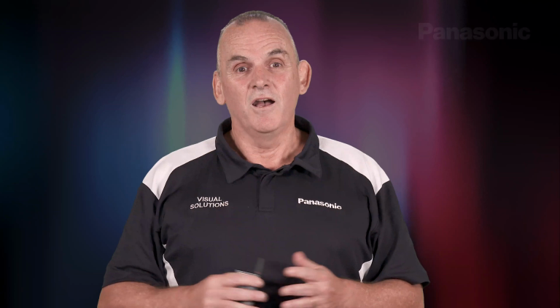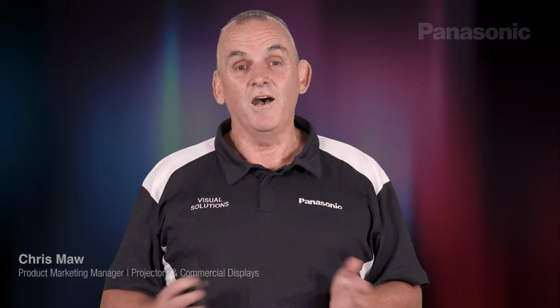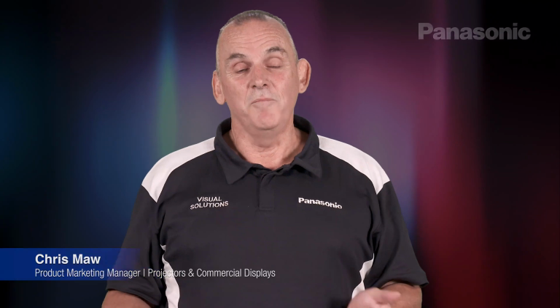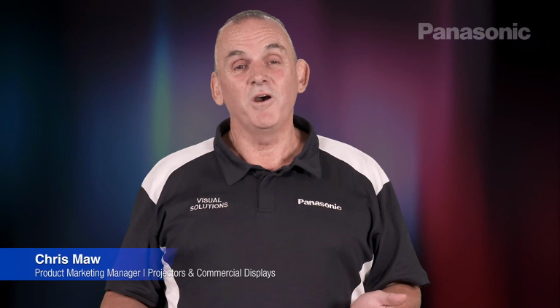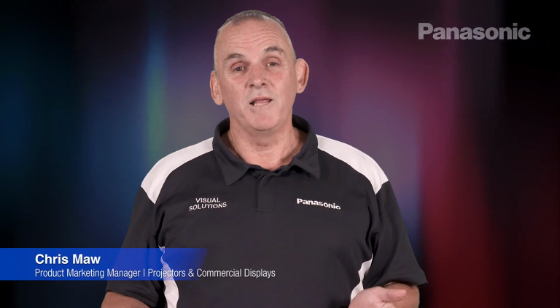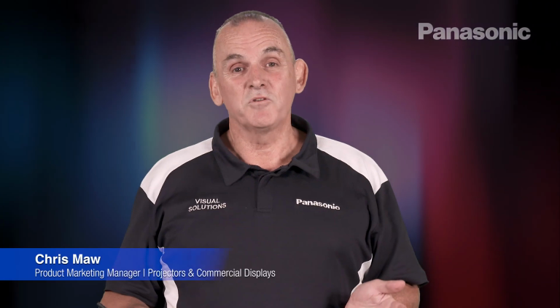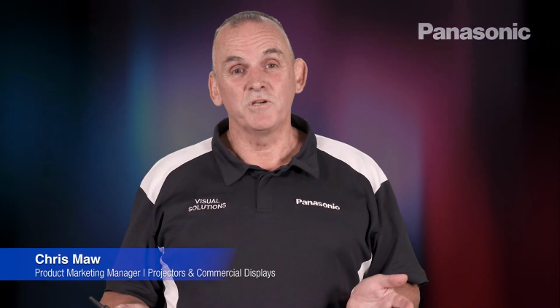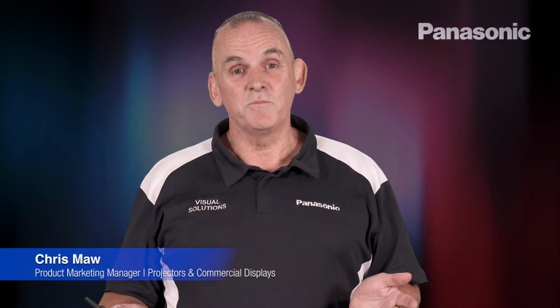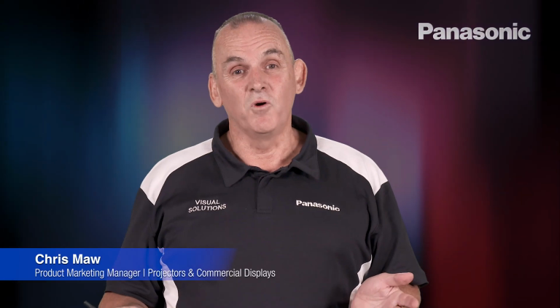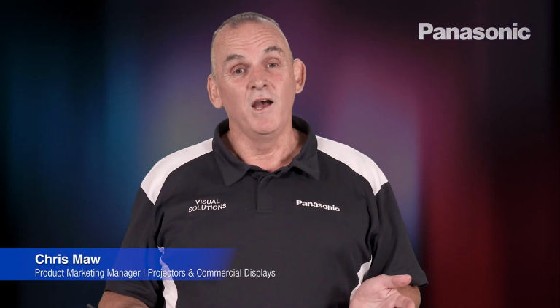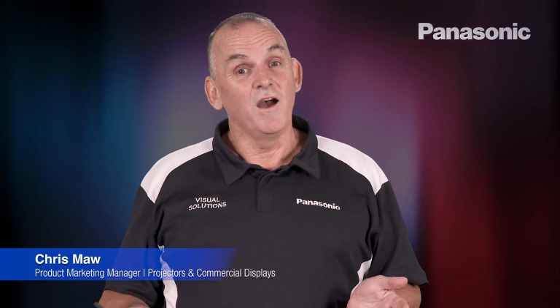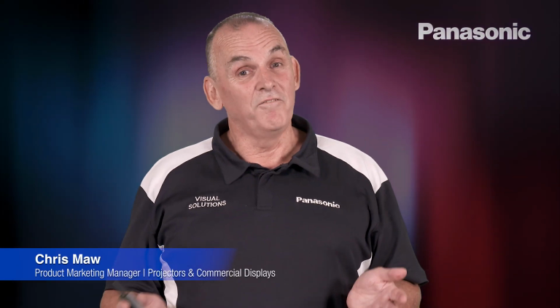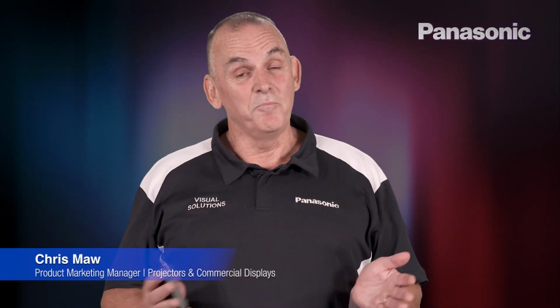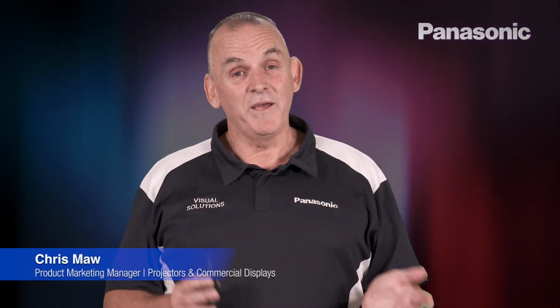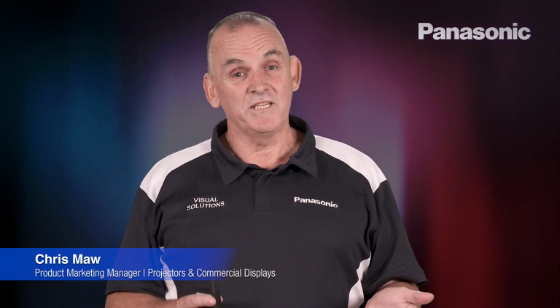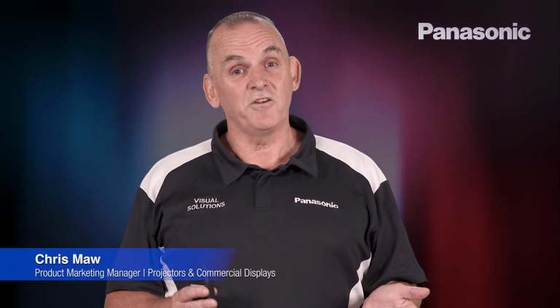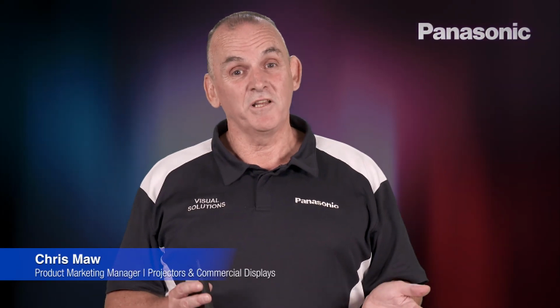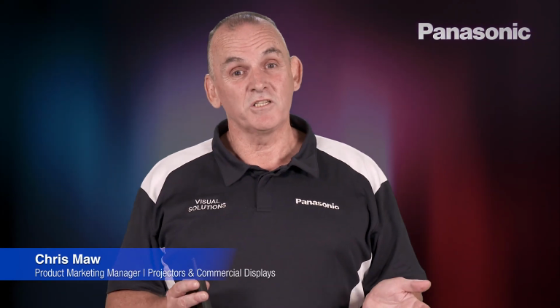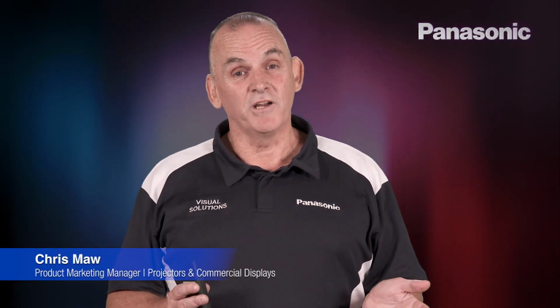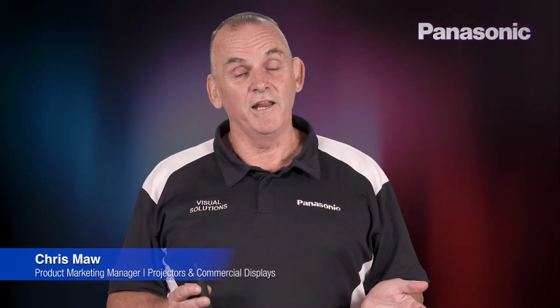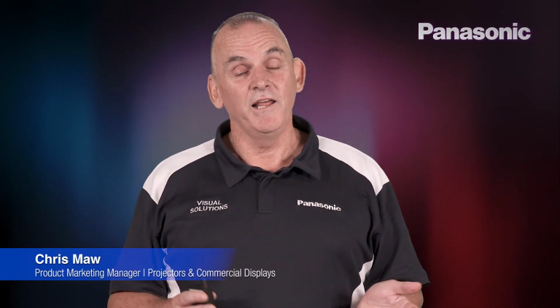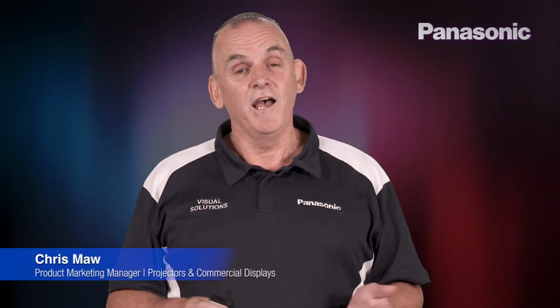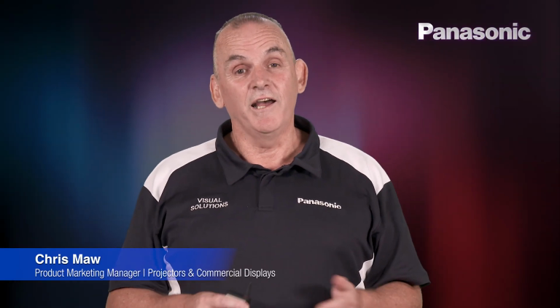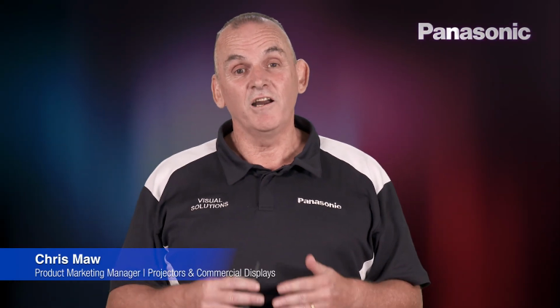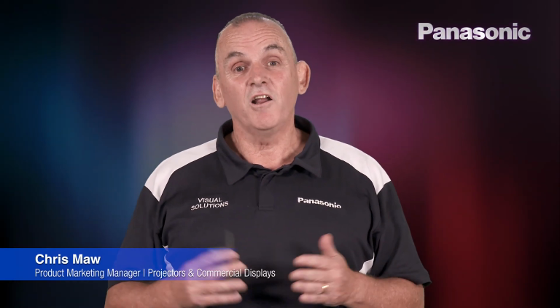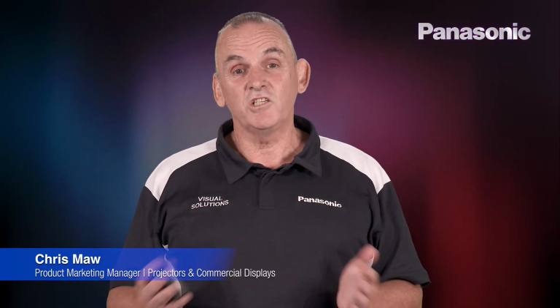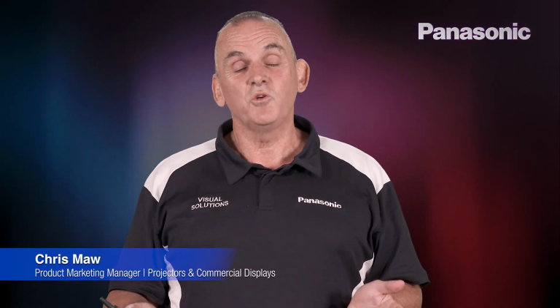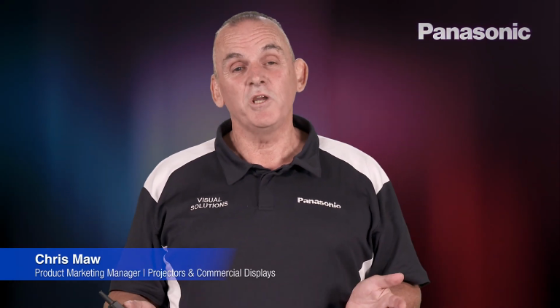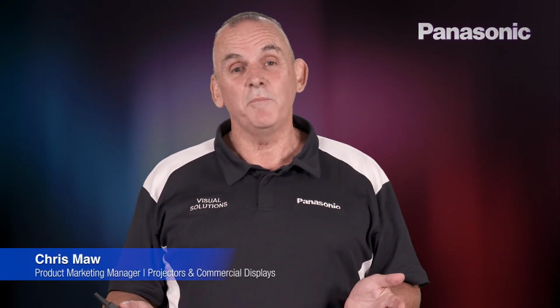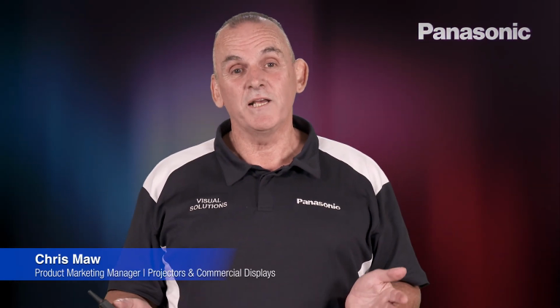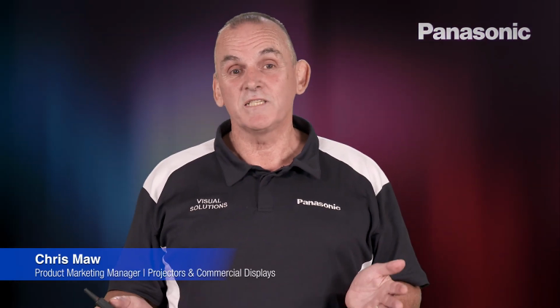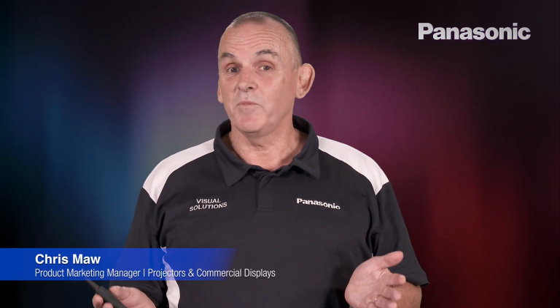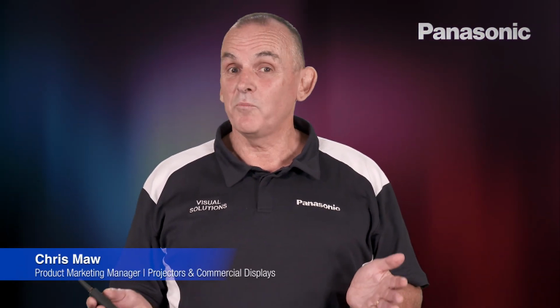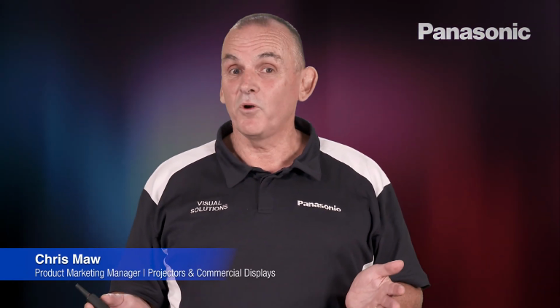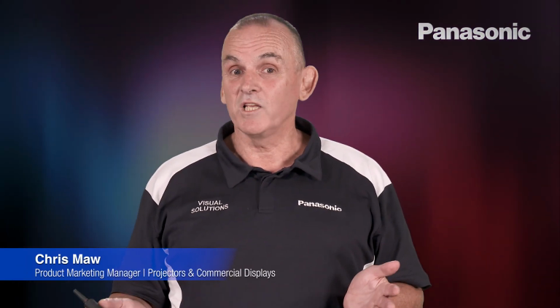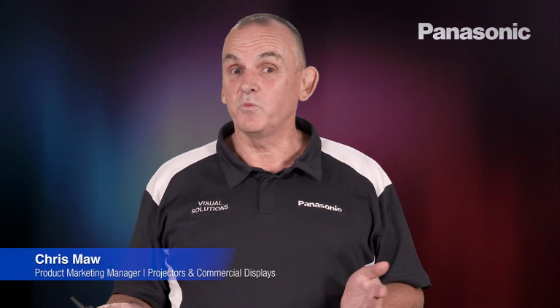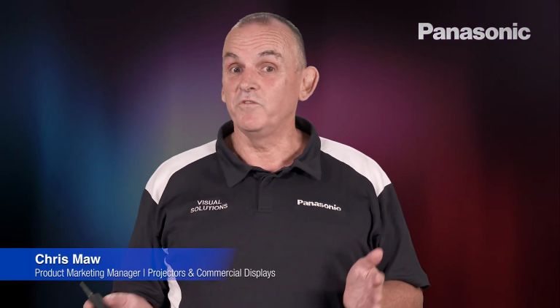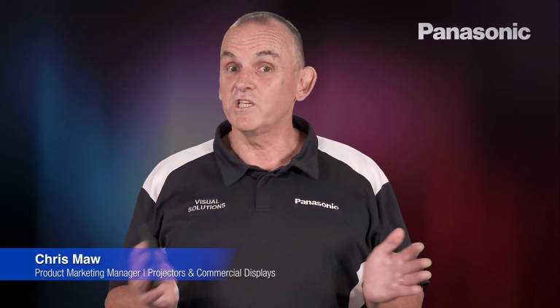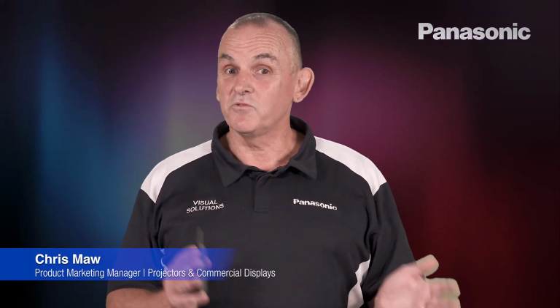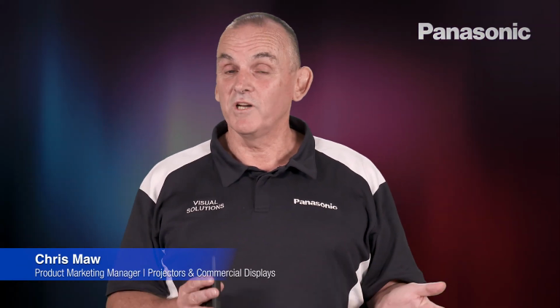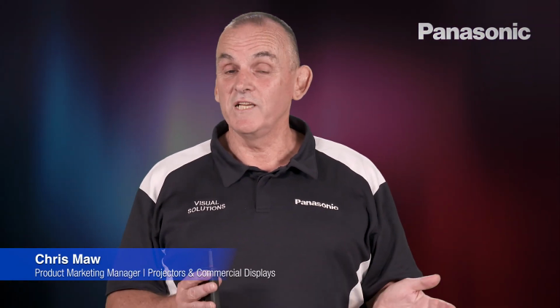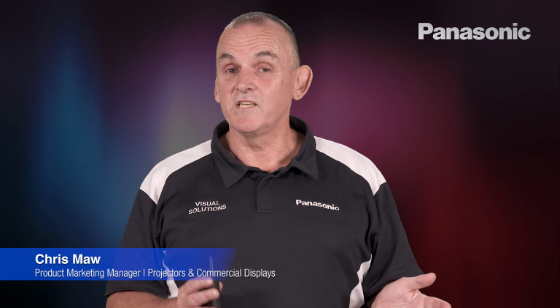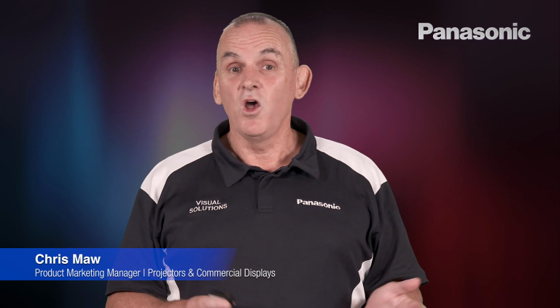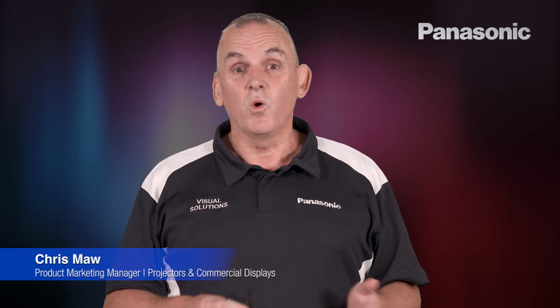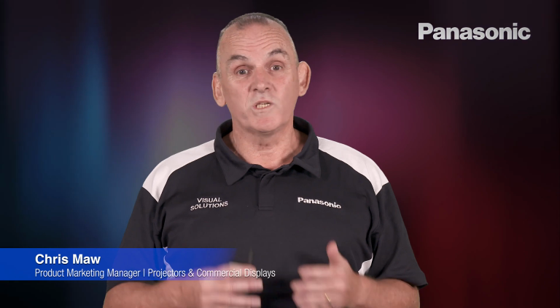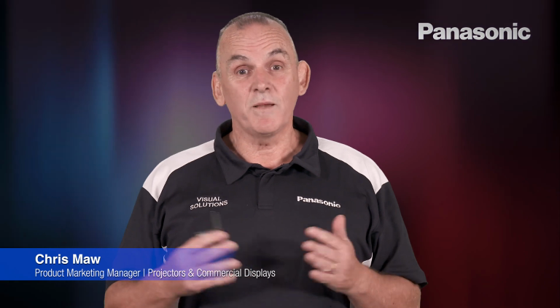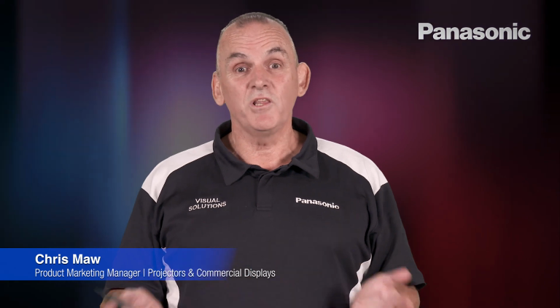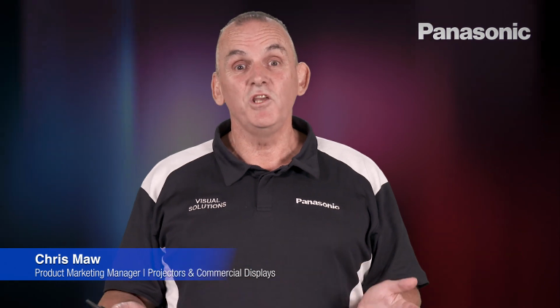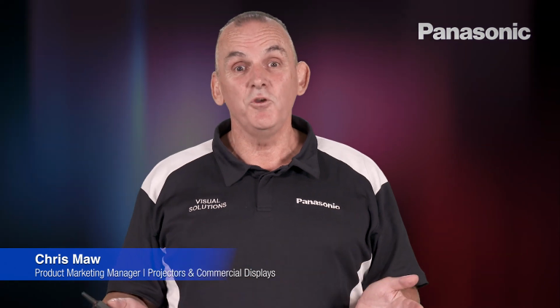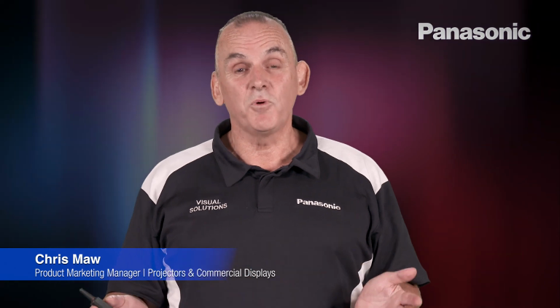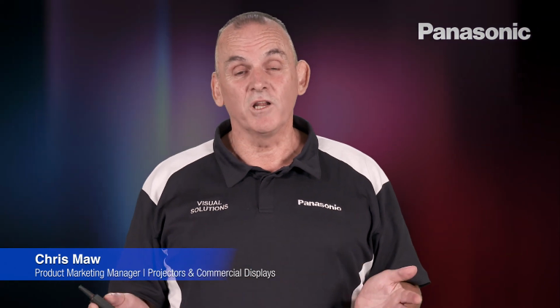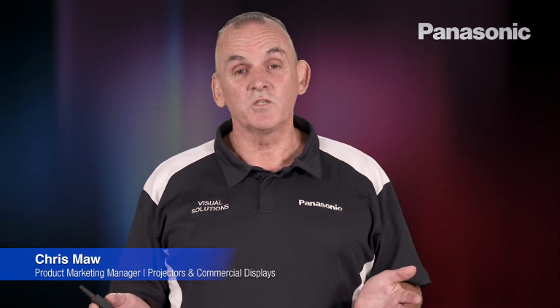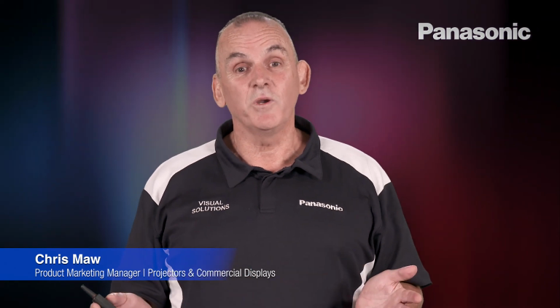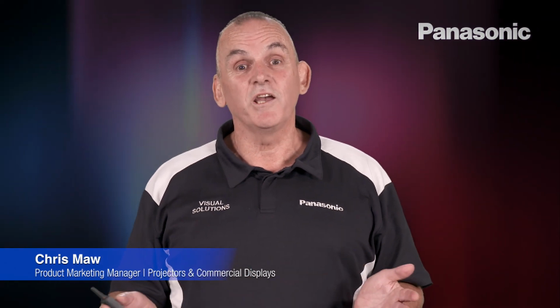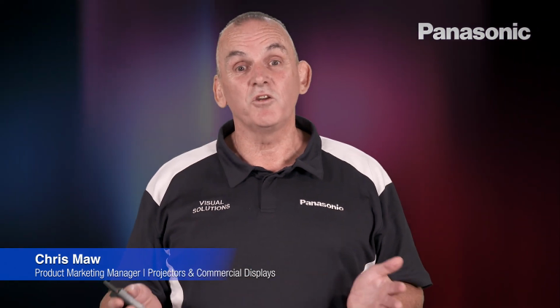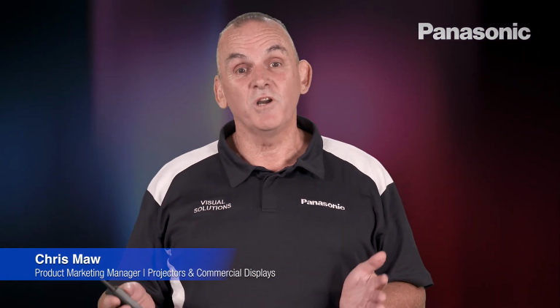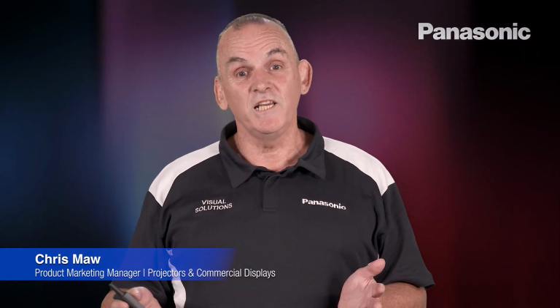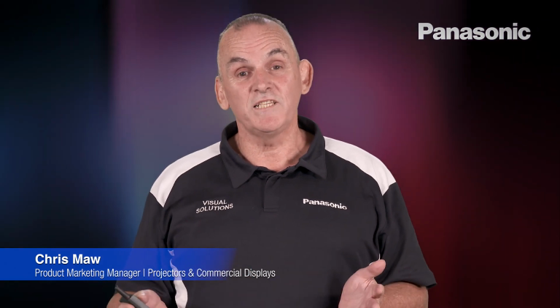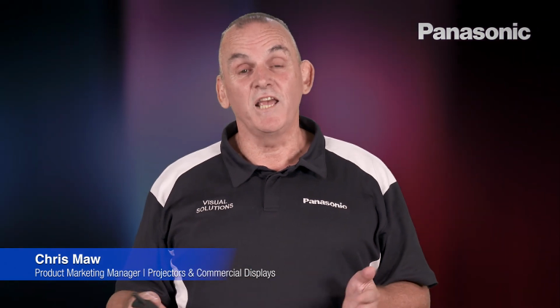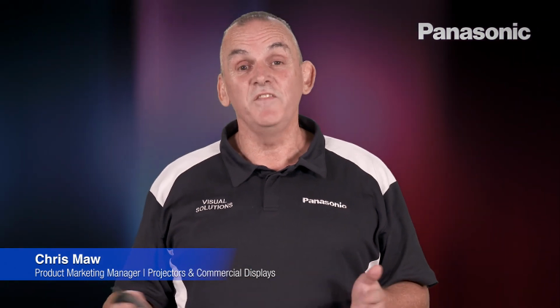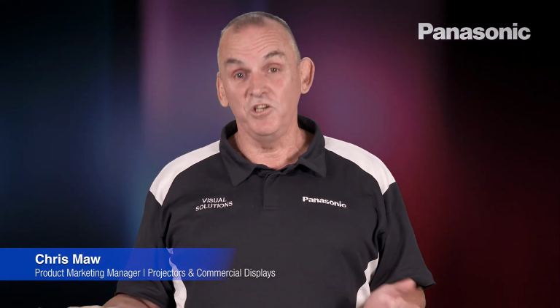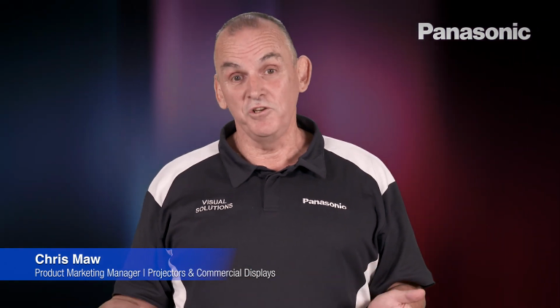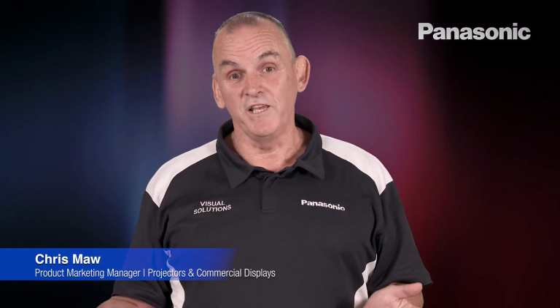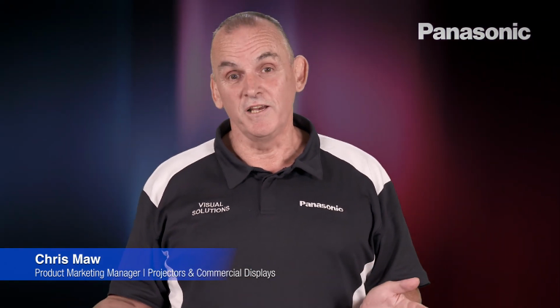Hi, my name's Chris Moore, I'm from Panasonic Australia, and I'd like to talk to you about some of the new products we're going to release in the new year.